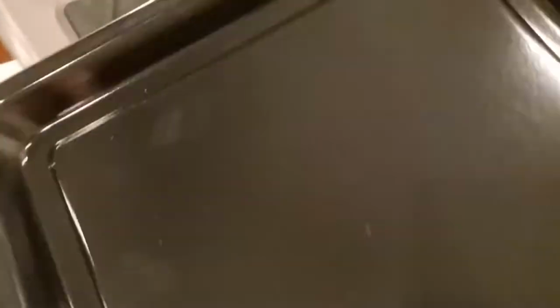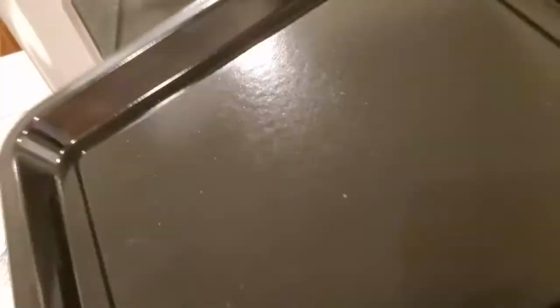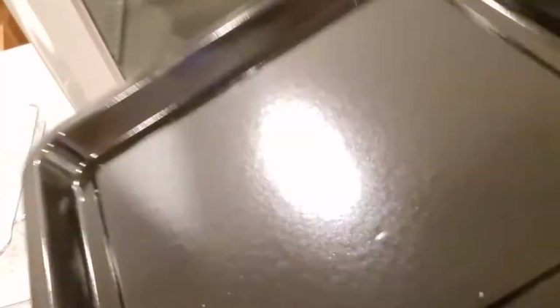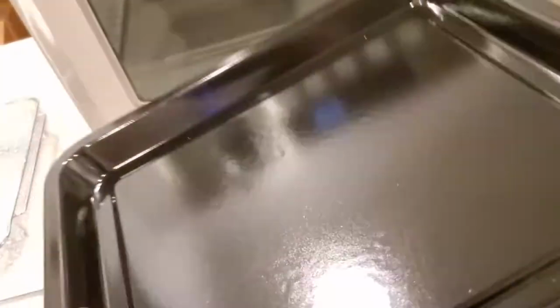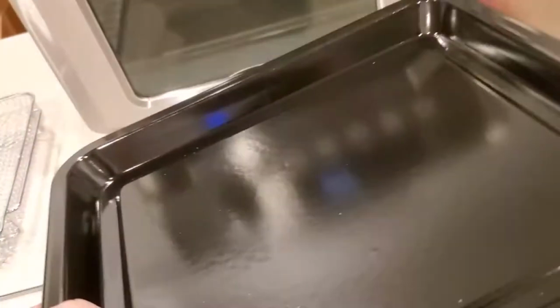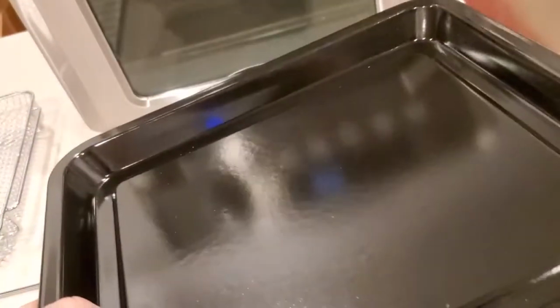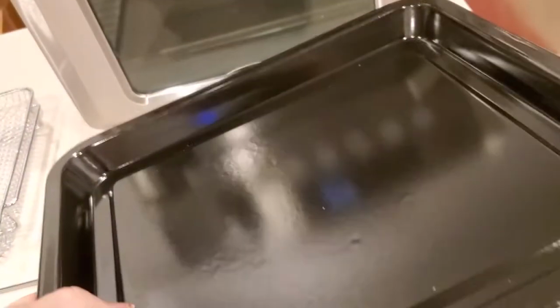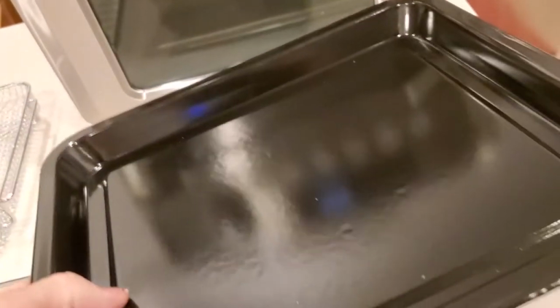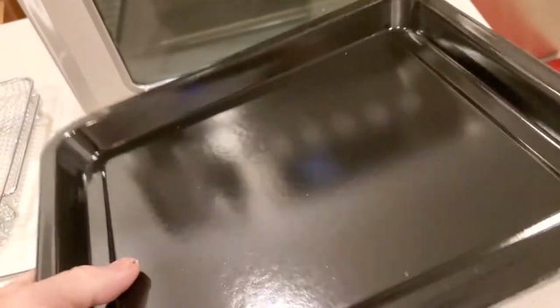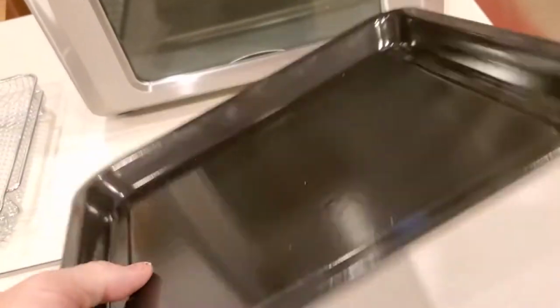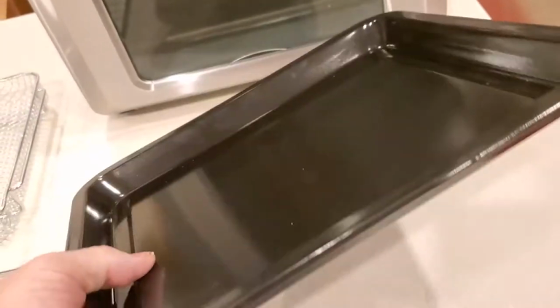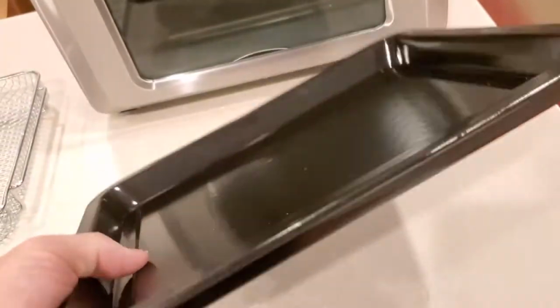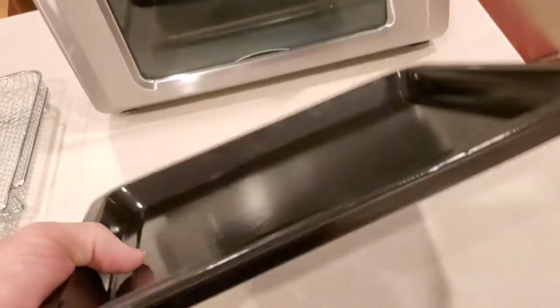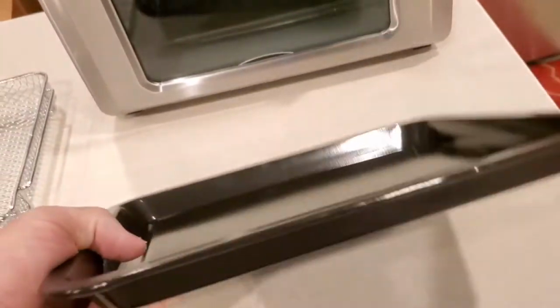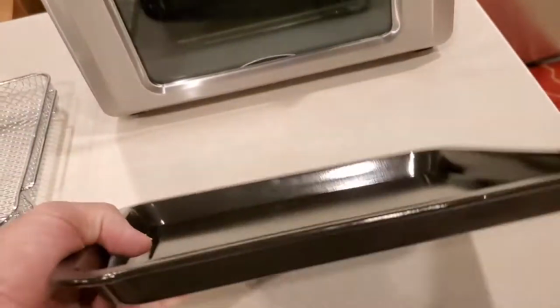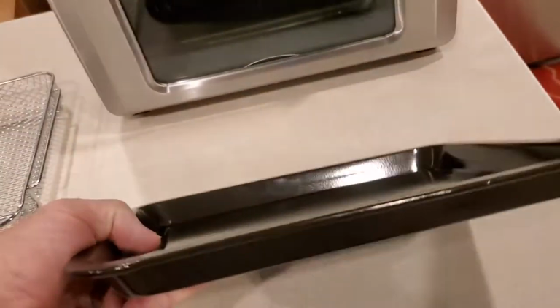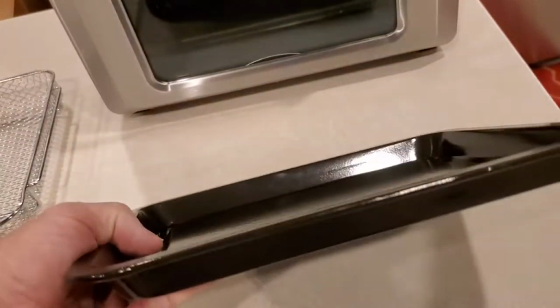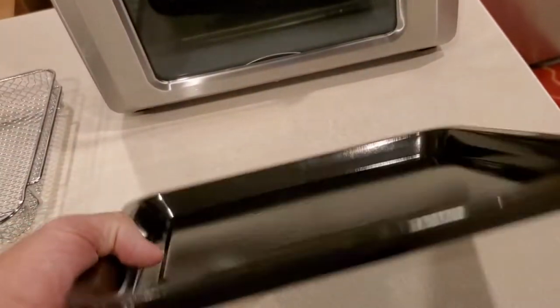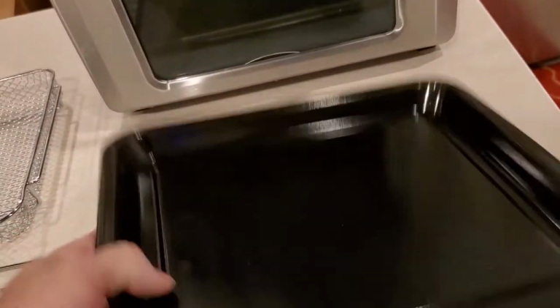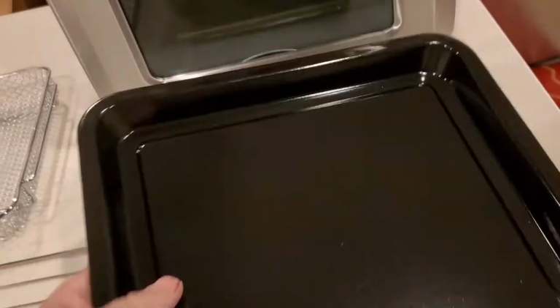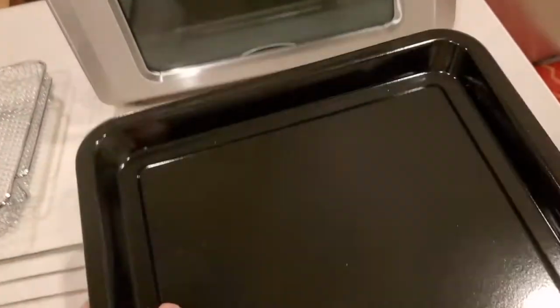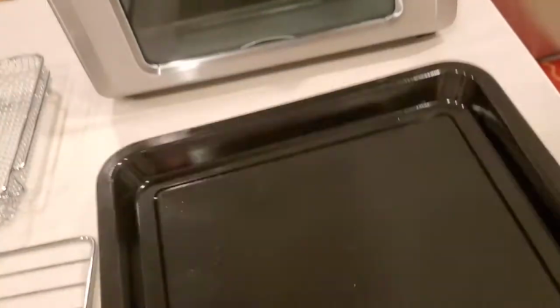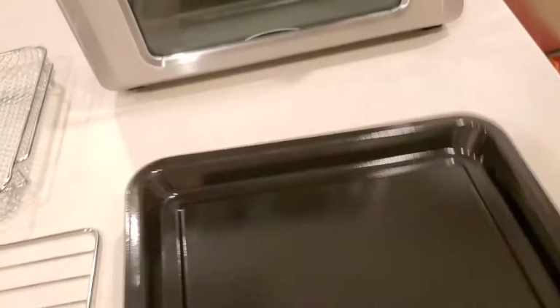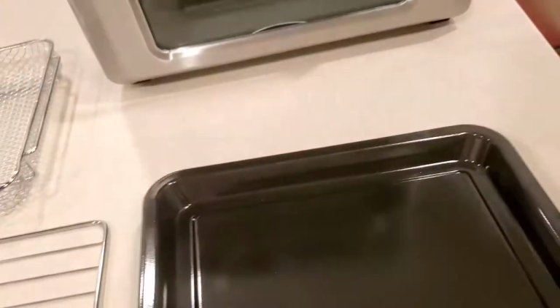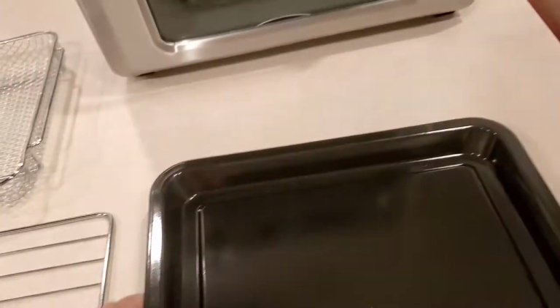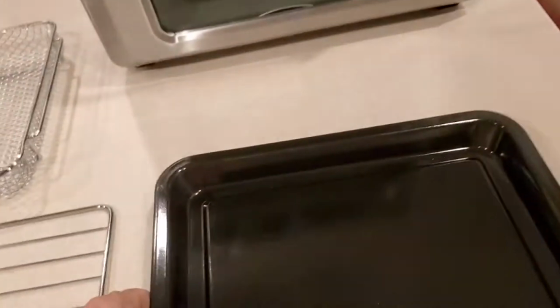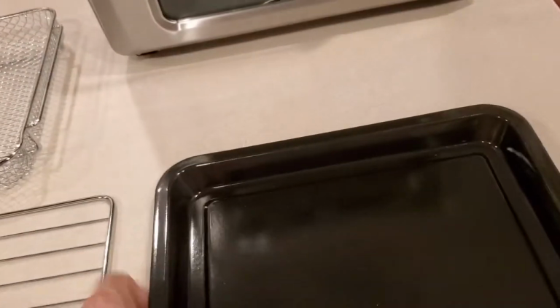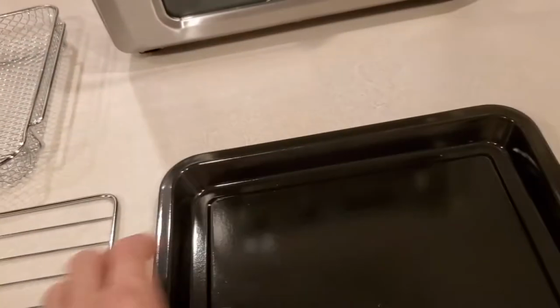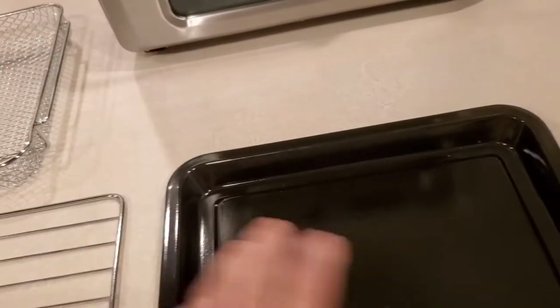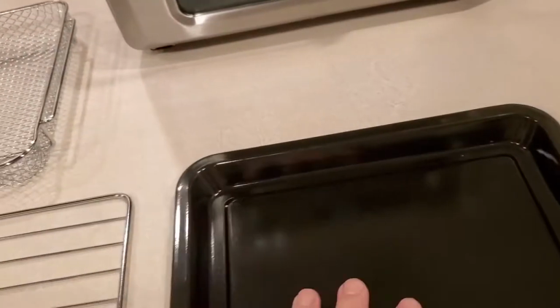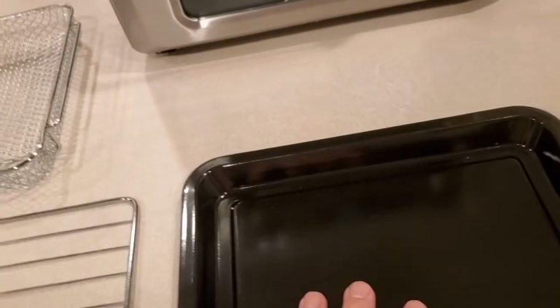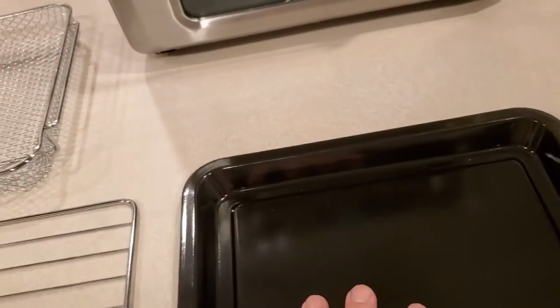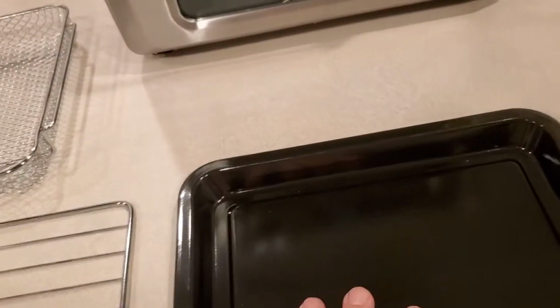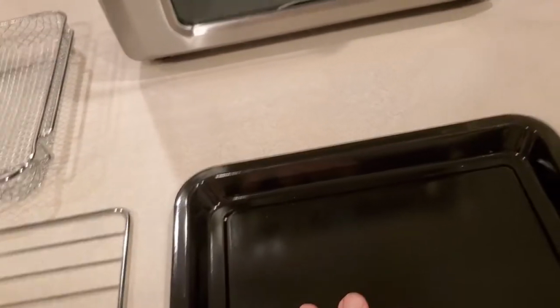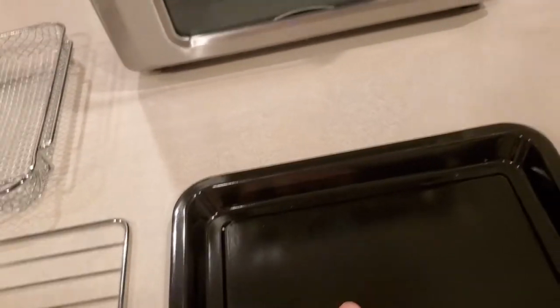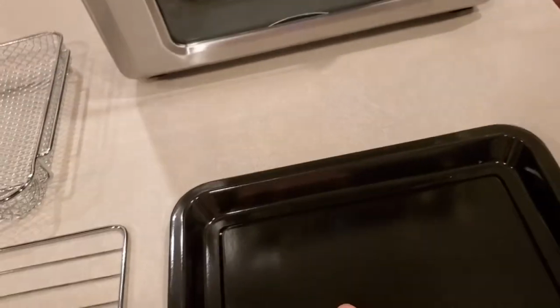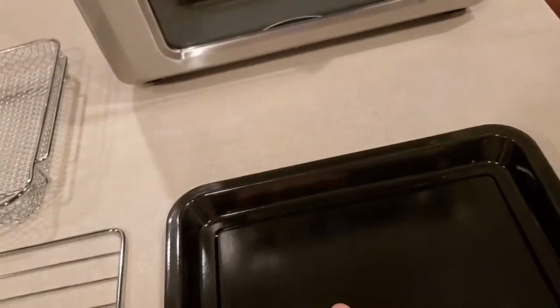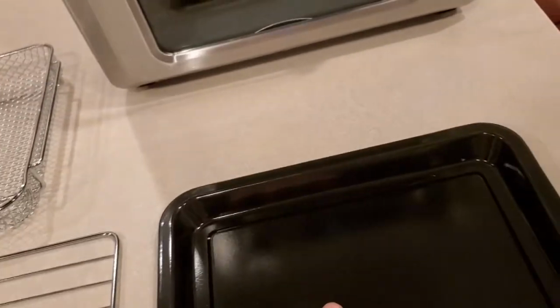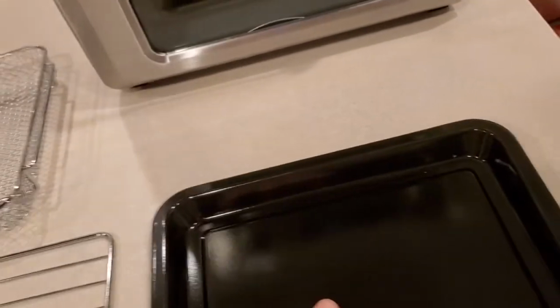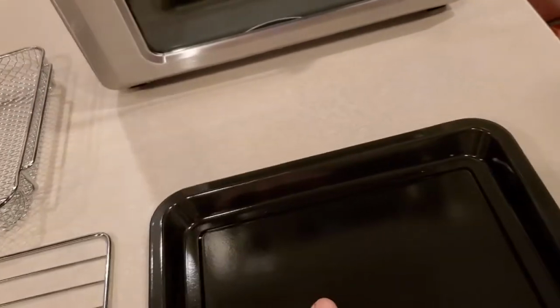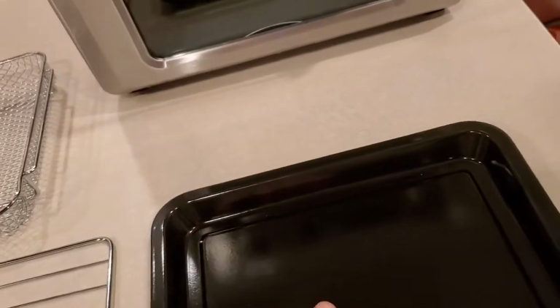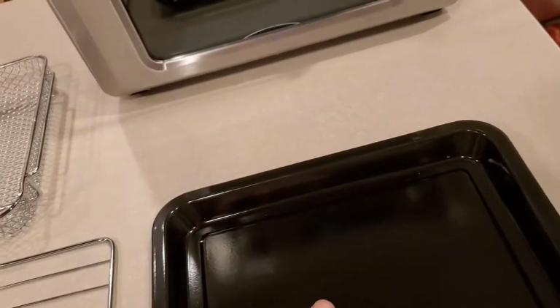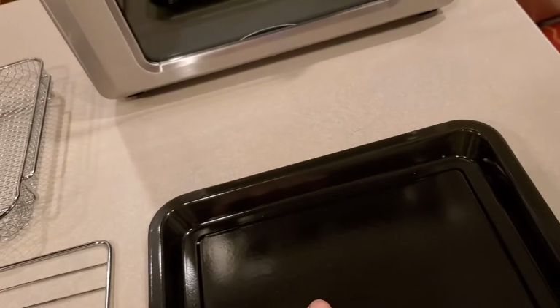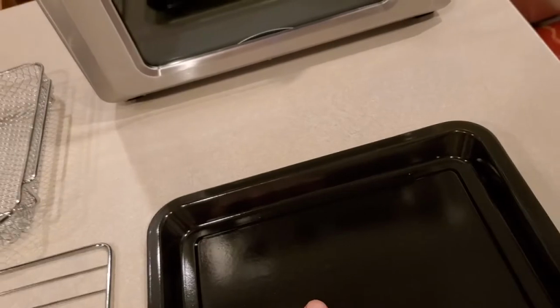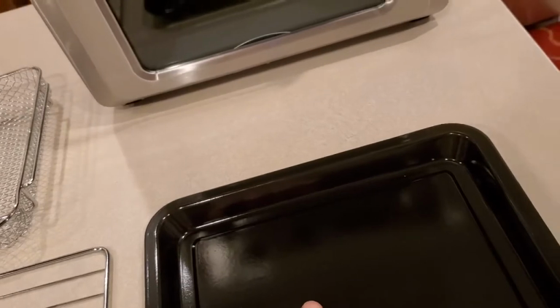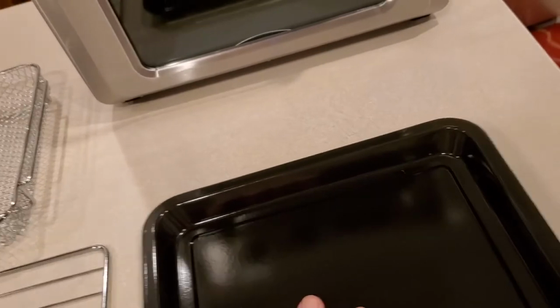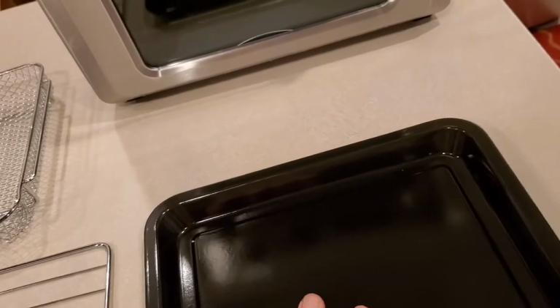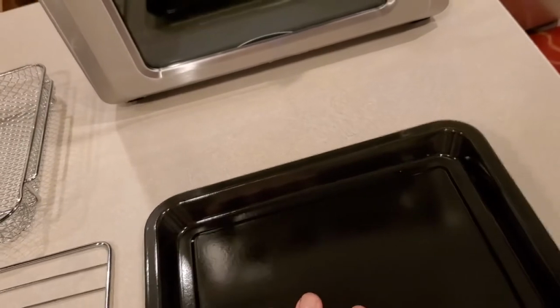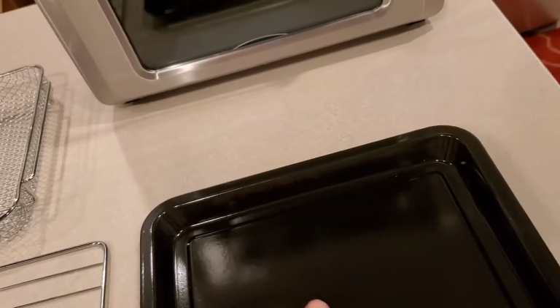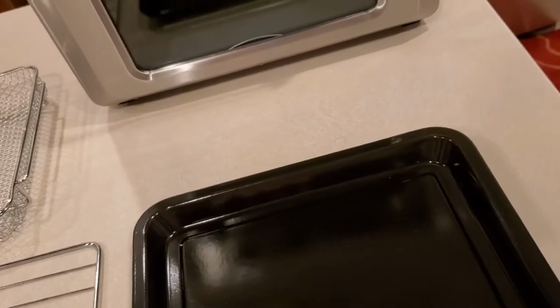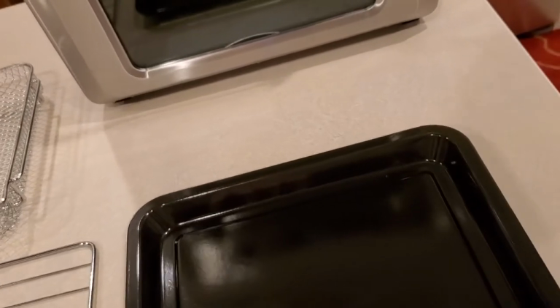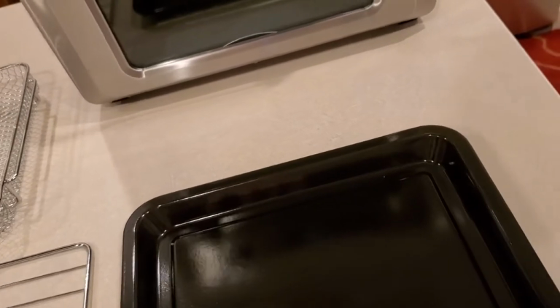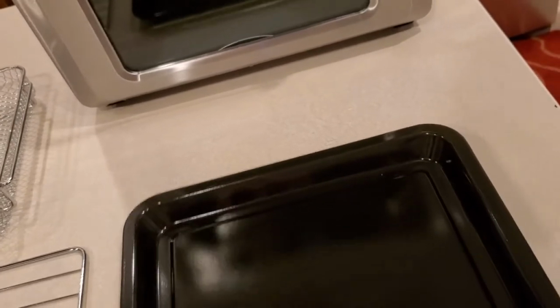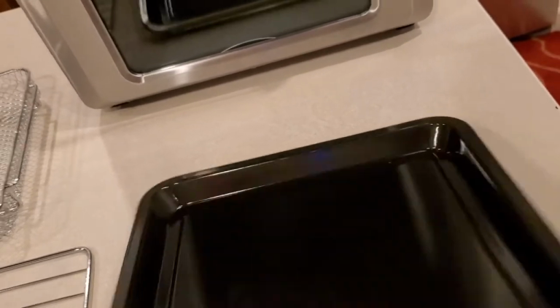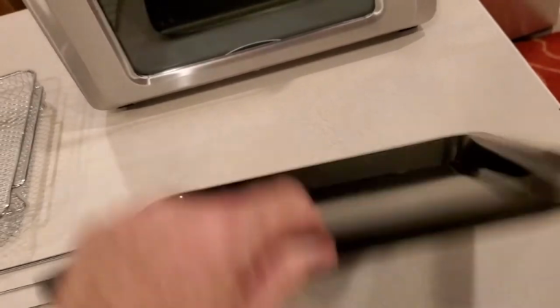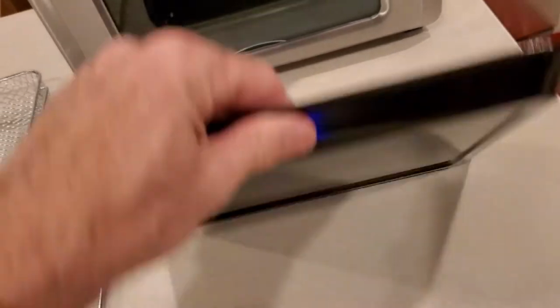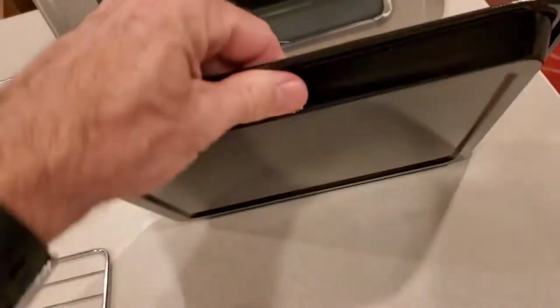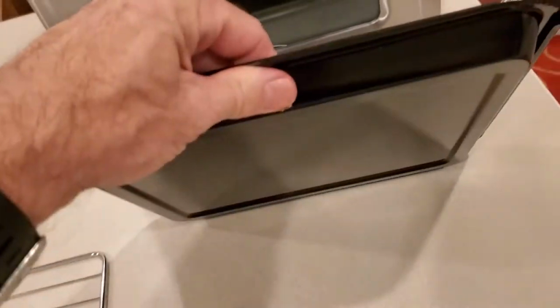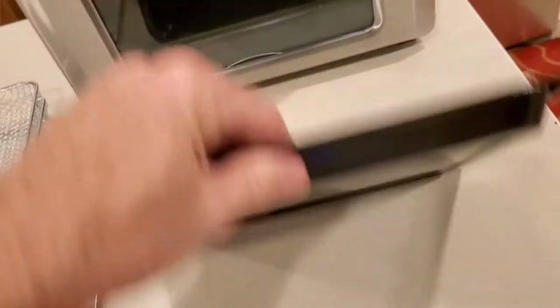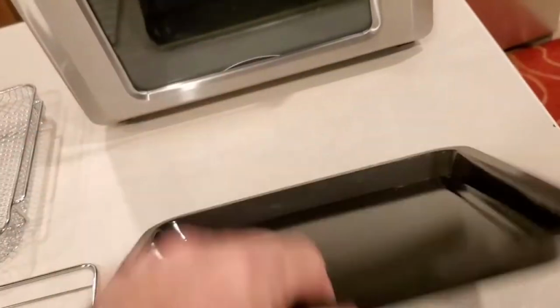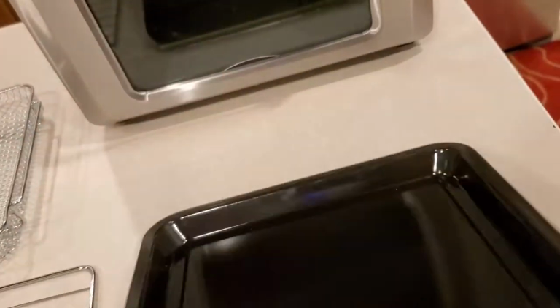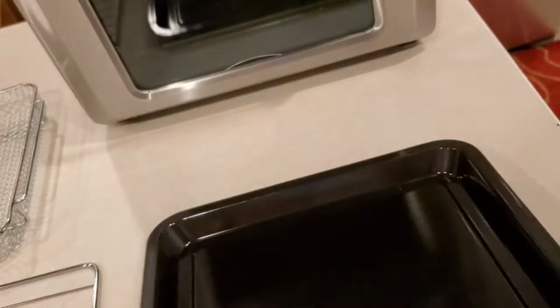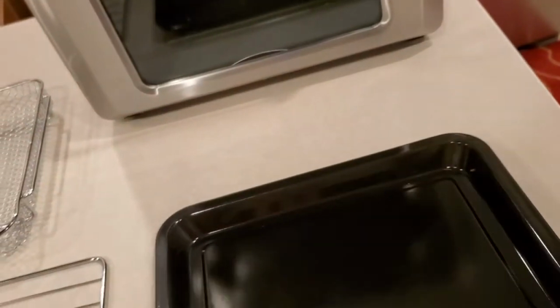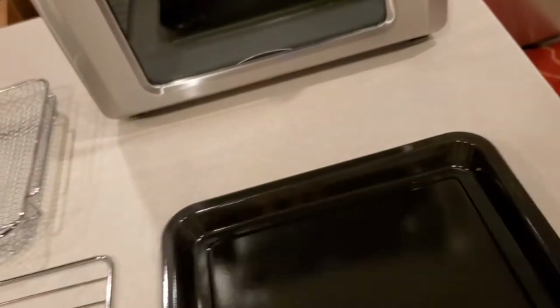And it has a really nice thick roasting pan — unbelievable roasting pan. That's something I didn't have but I do now, which is really cool.